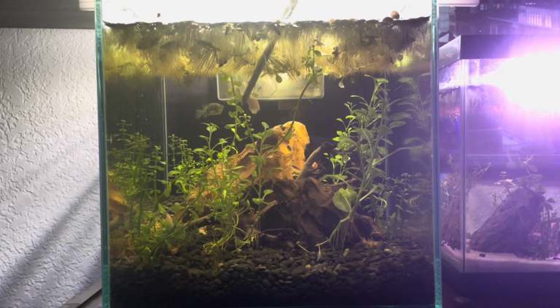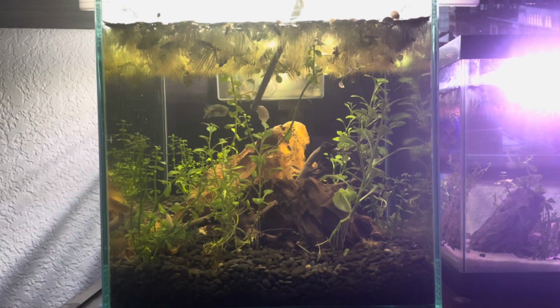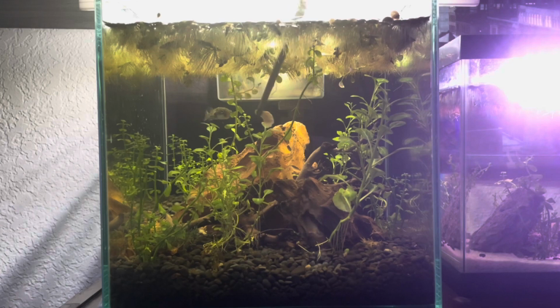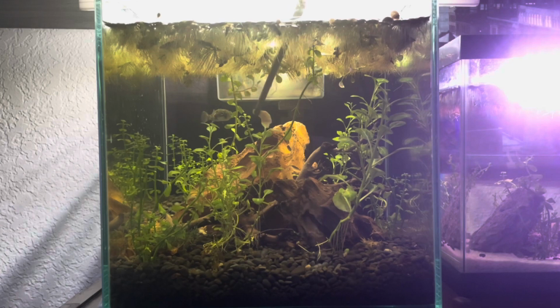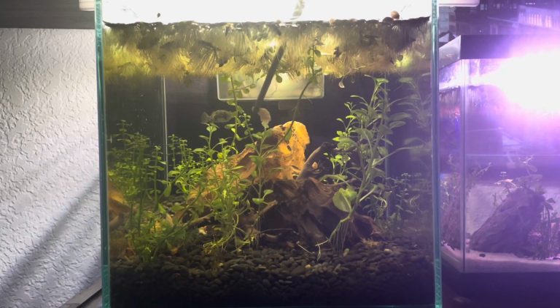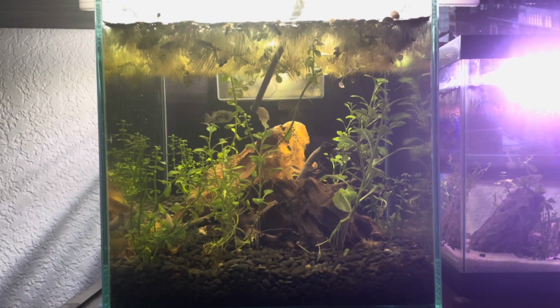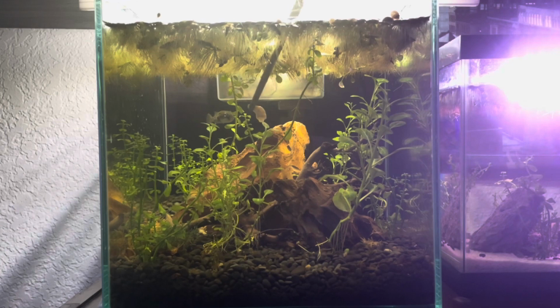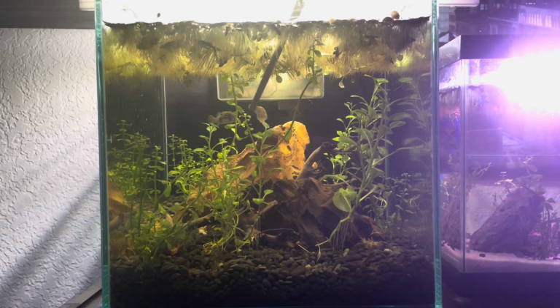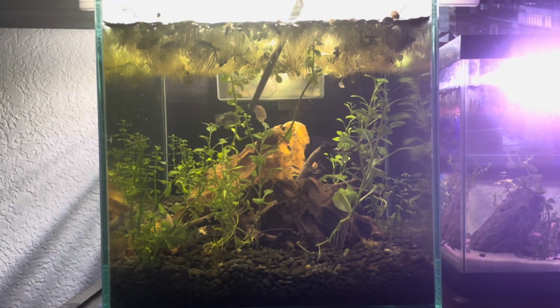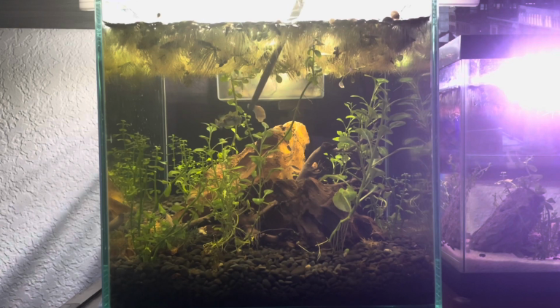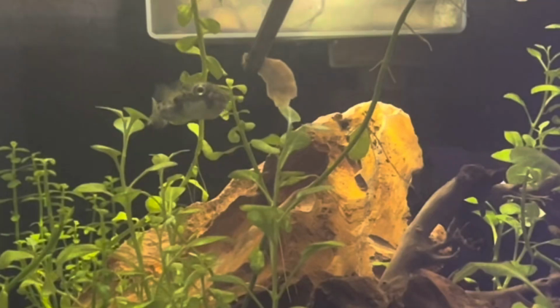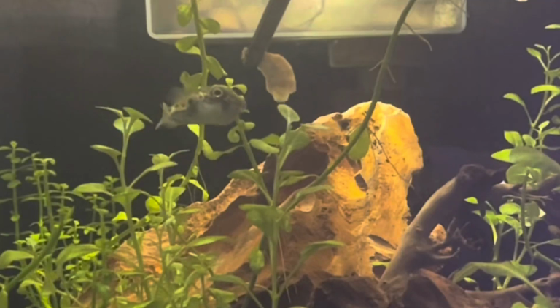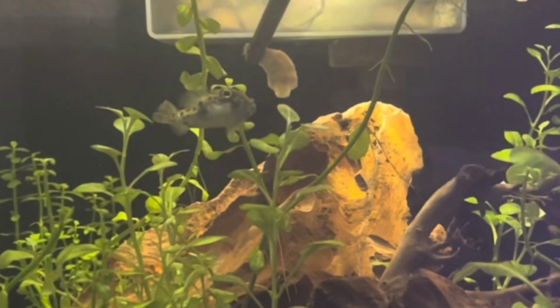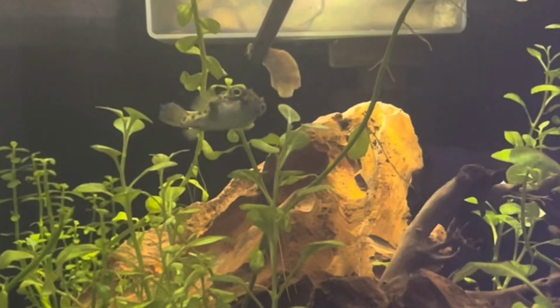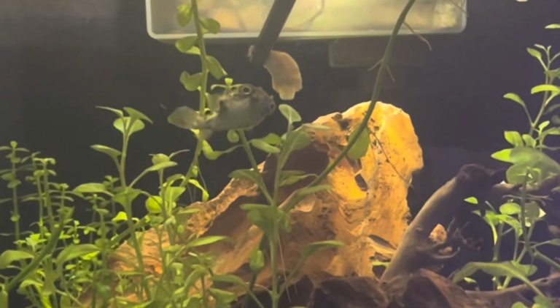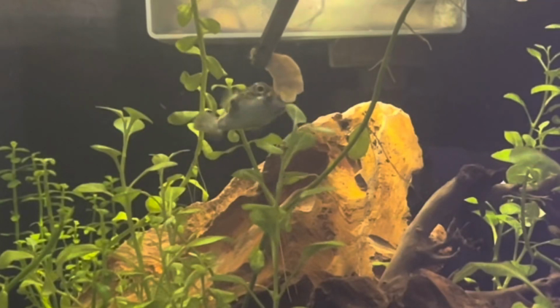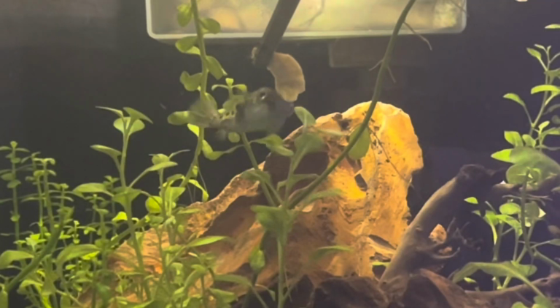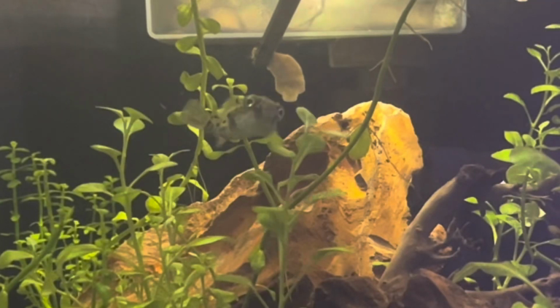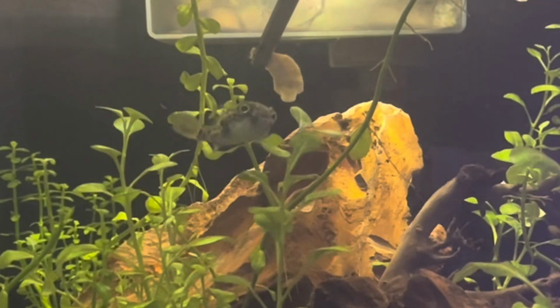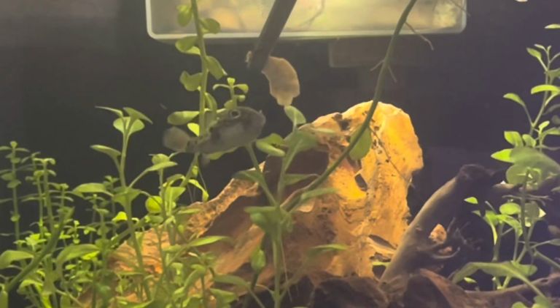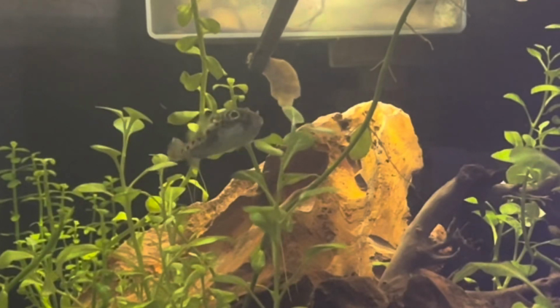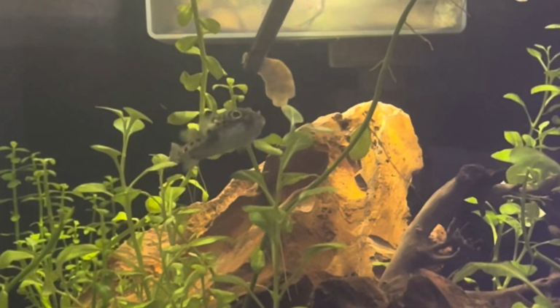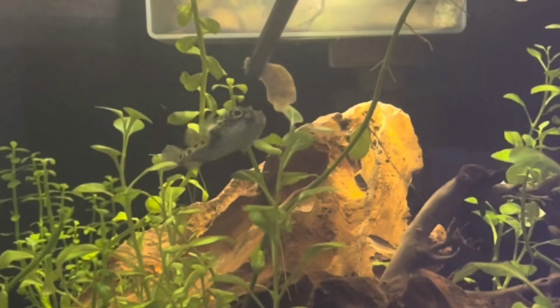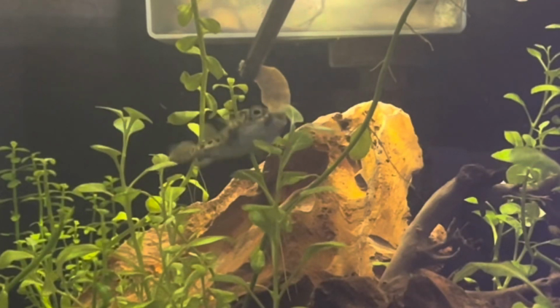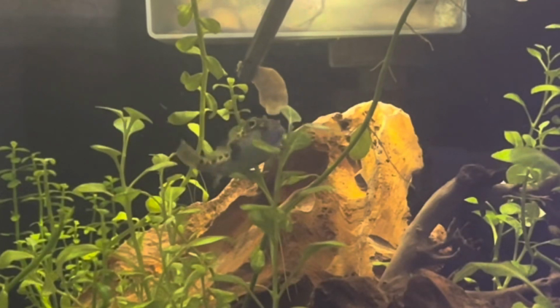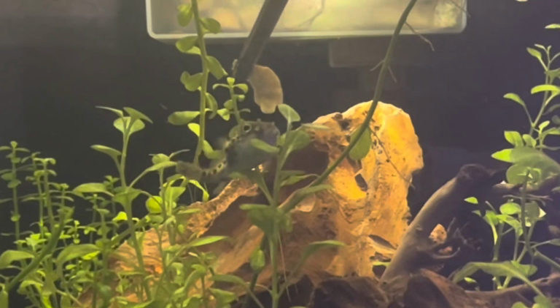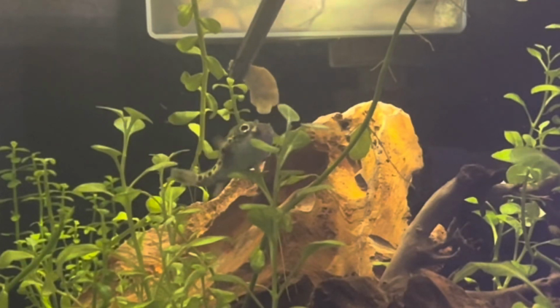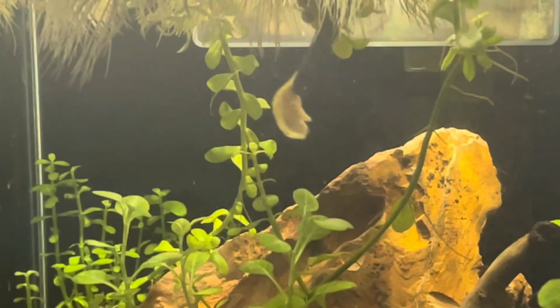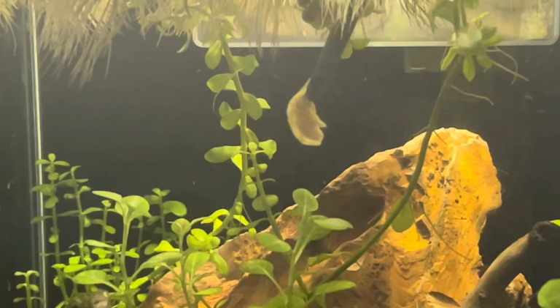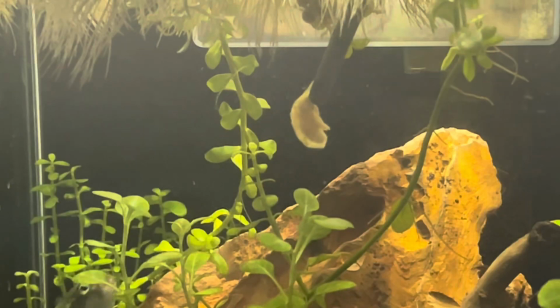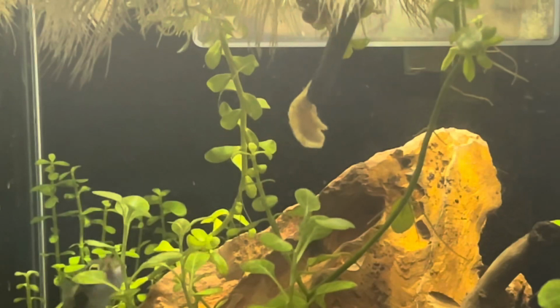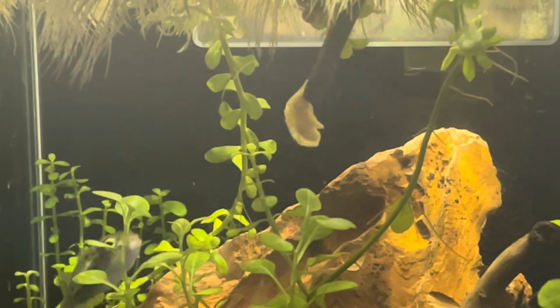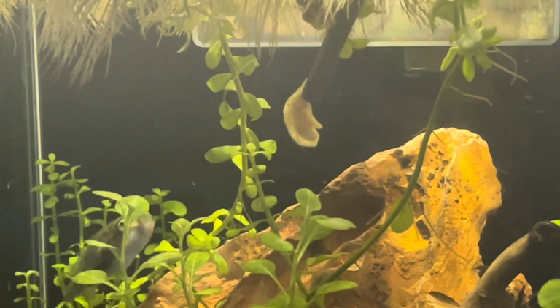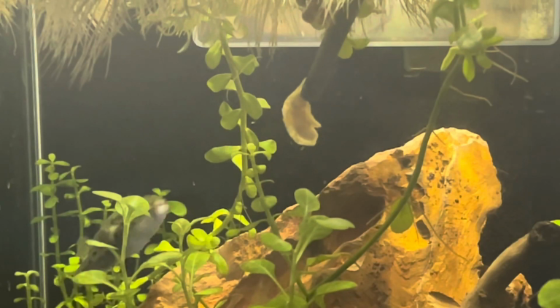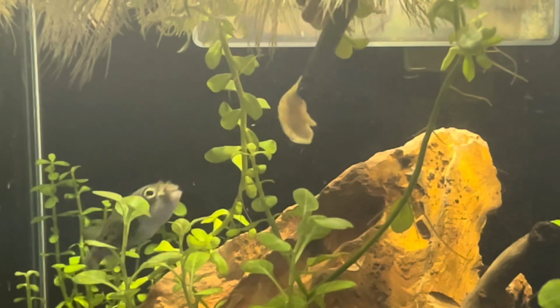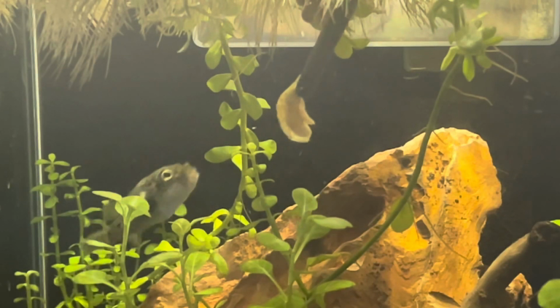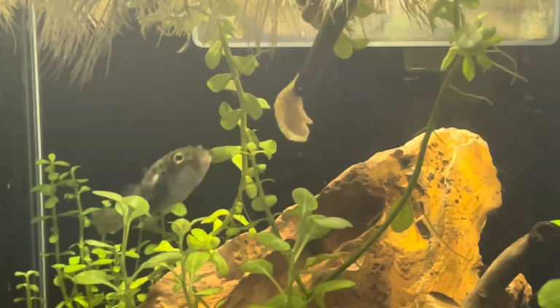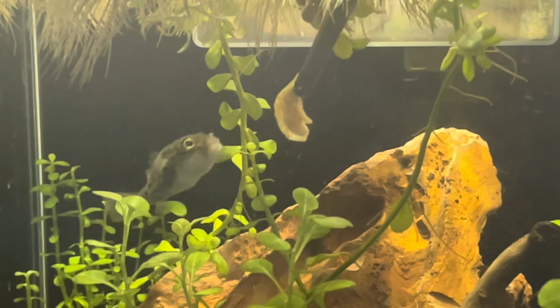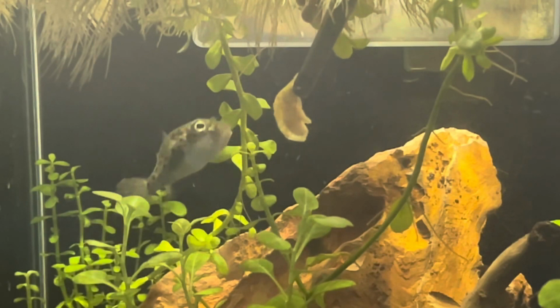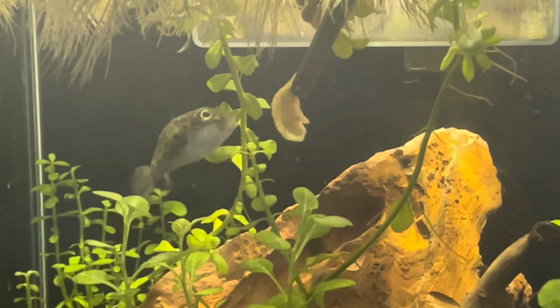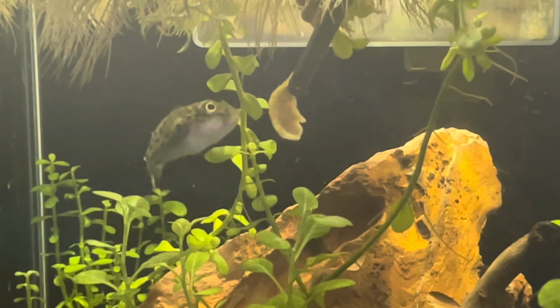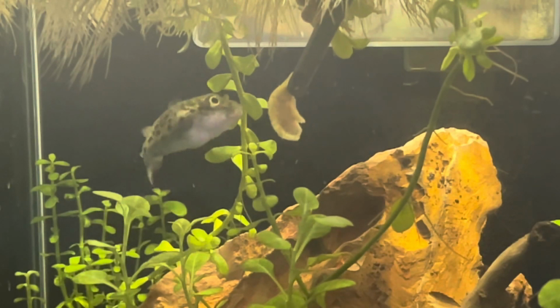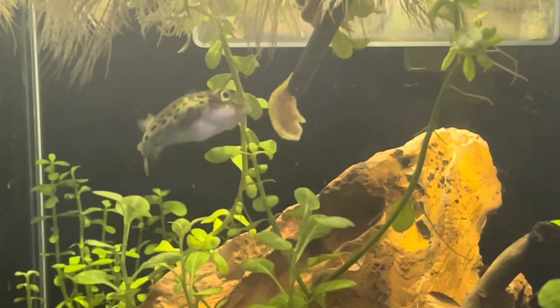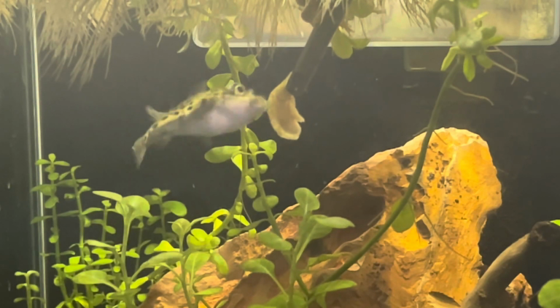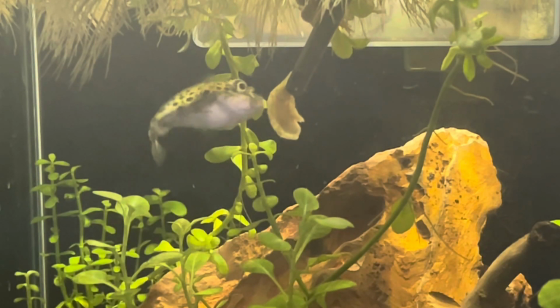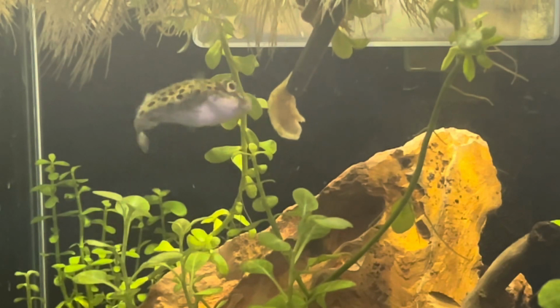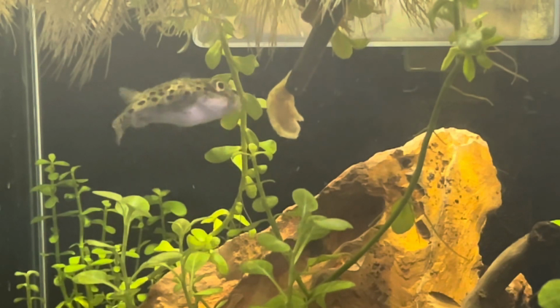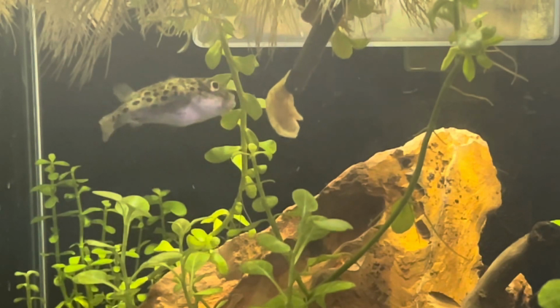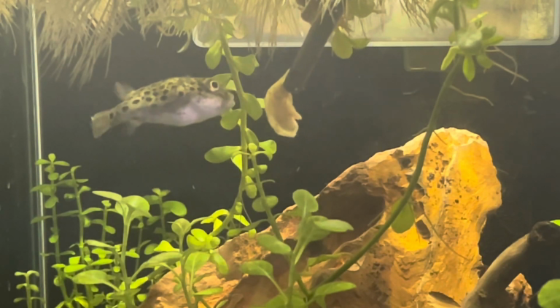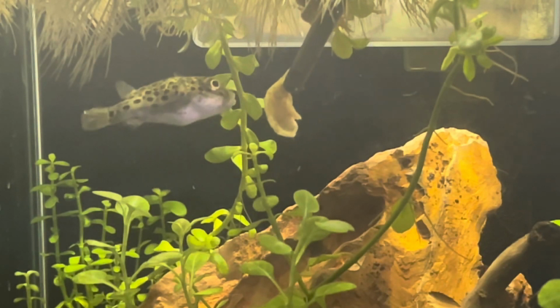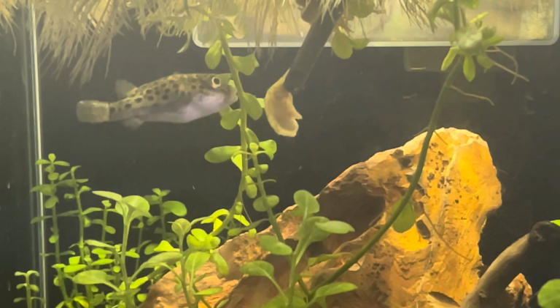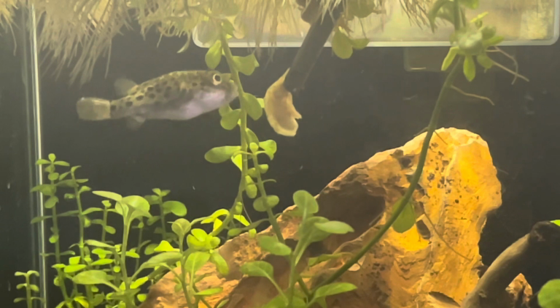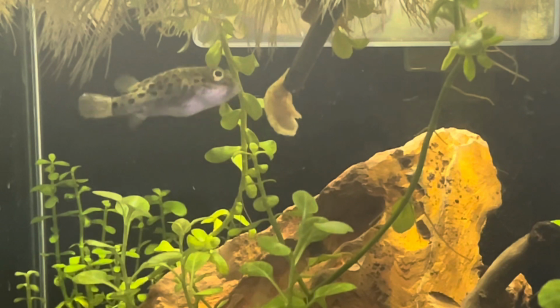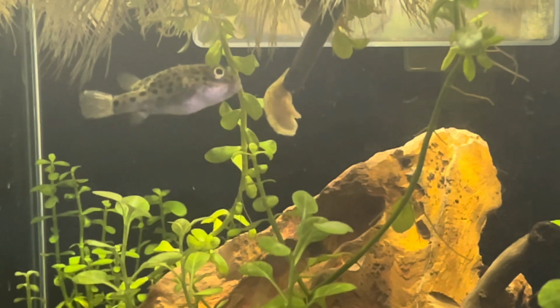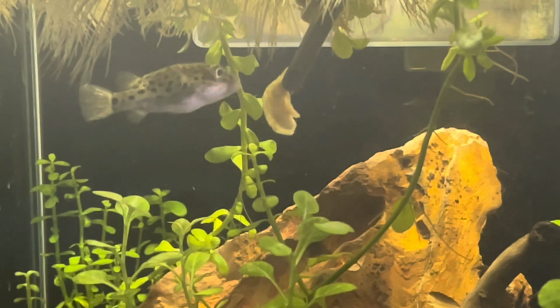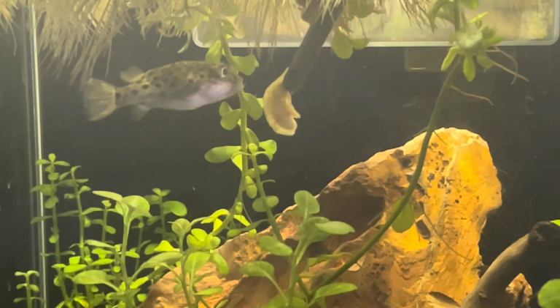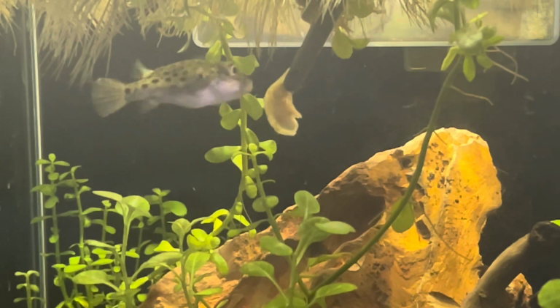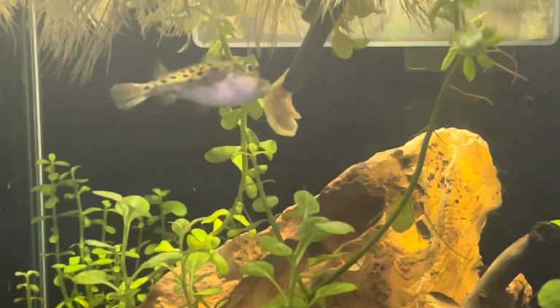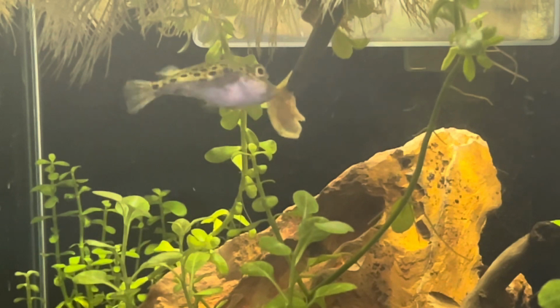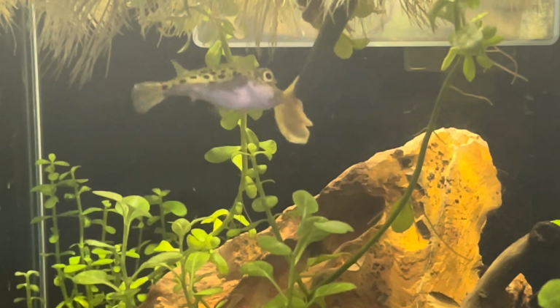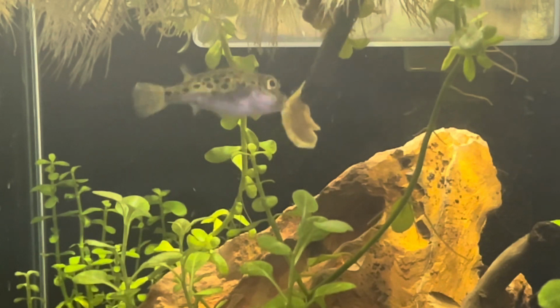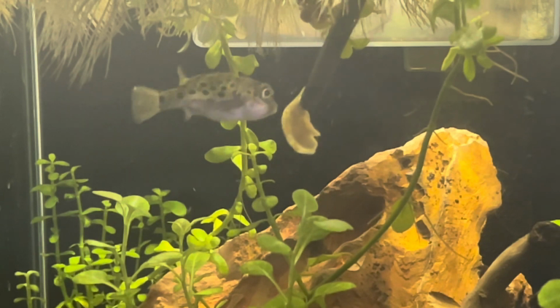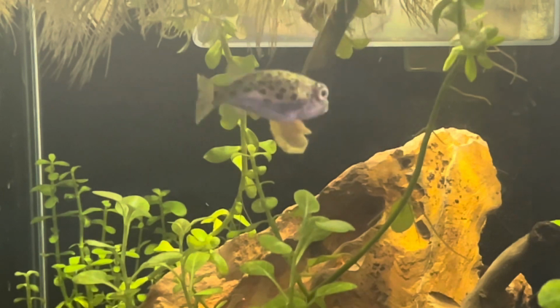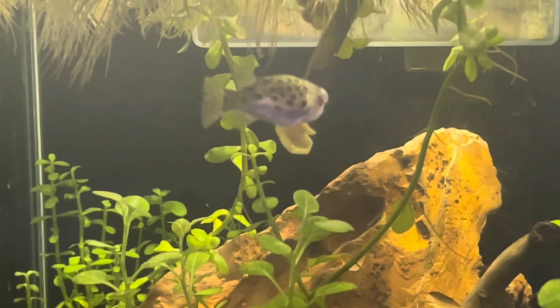Immediately, as soon as I dip that shrimp in, he starts going right for it. He just starts taking little bites out of it and tearing it apart.